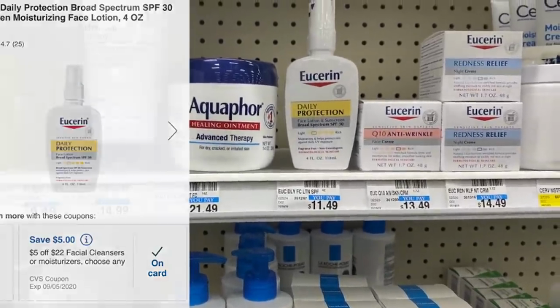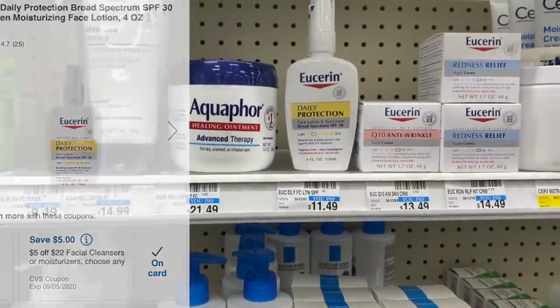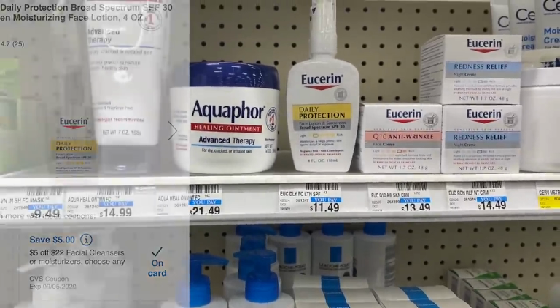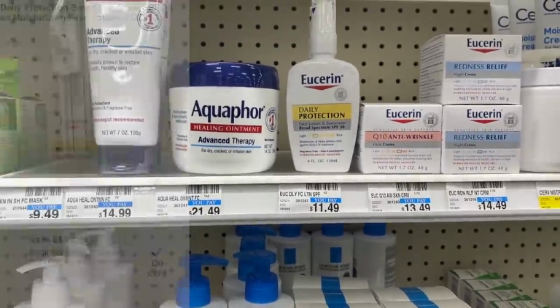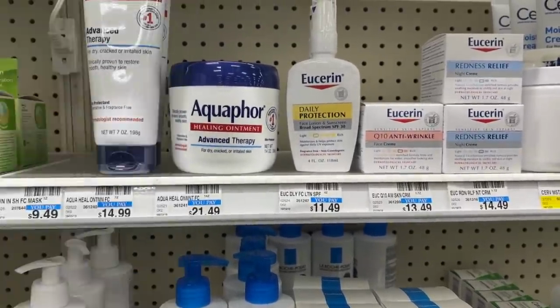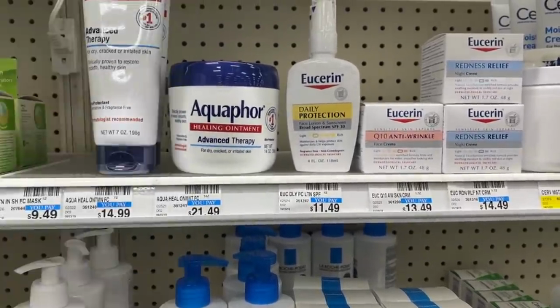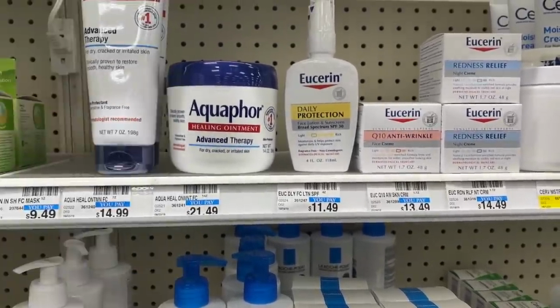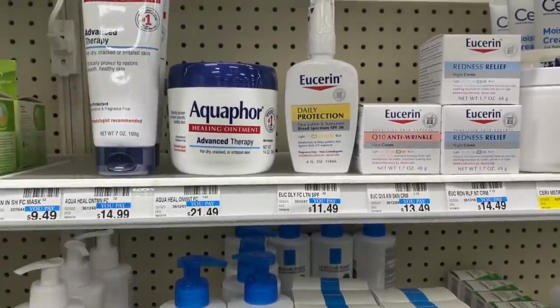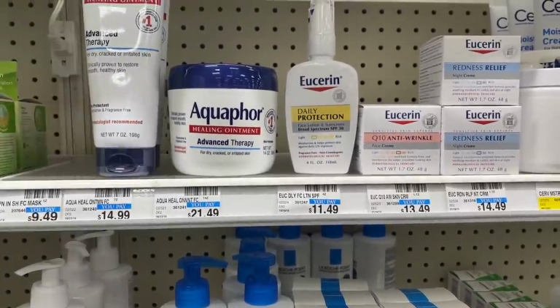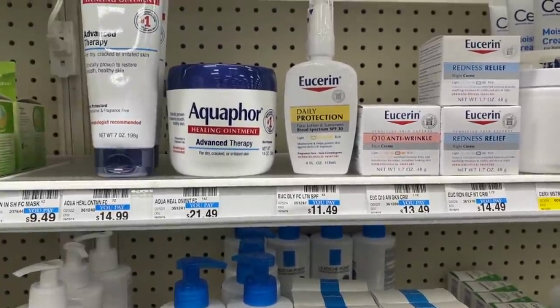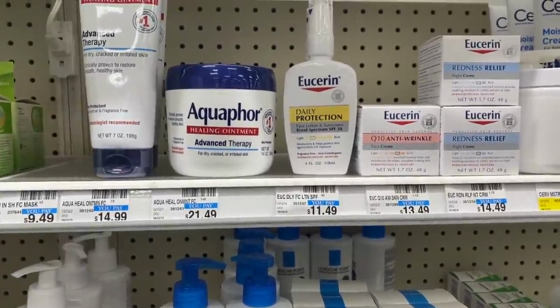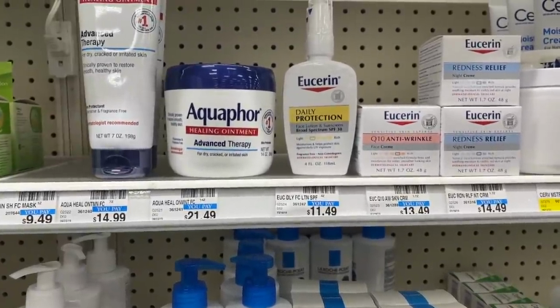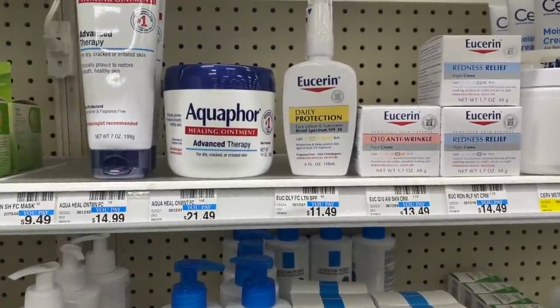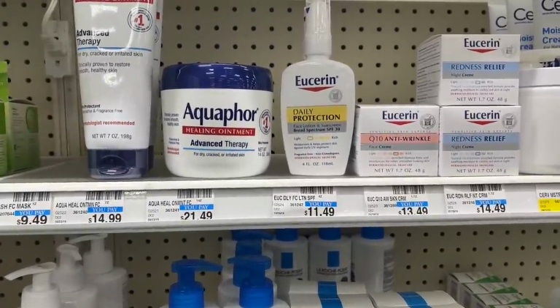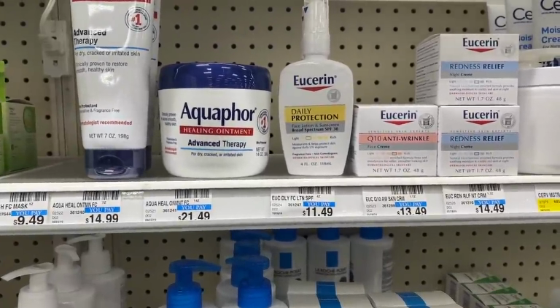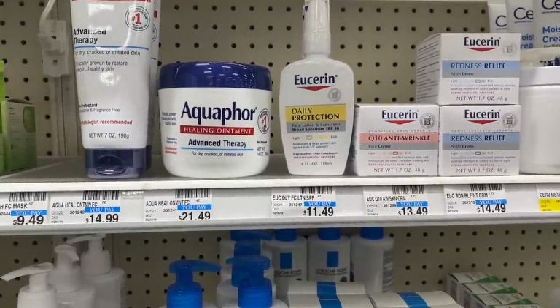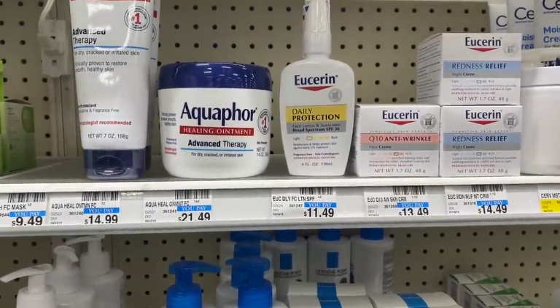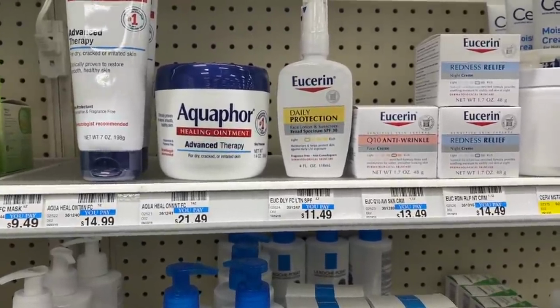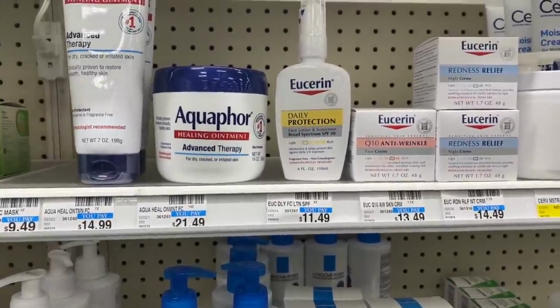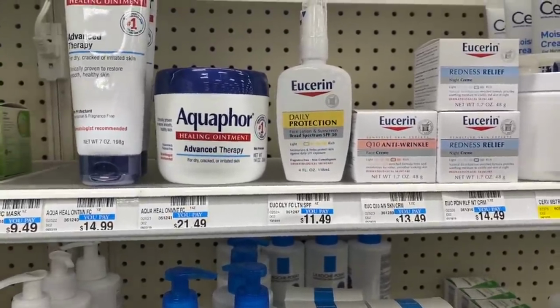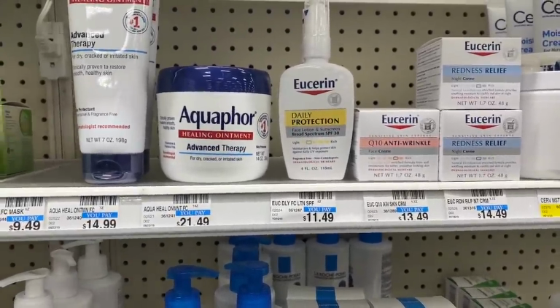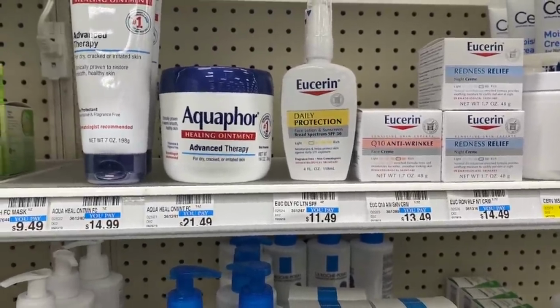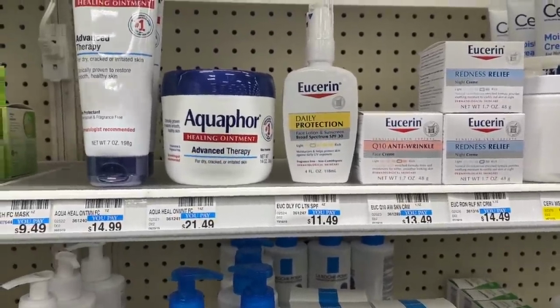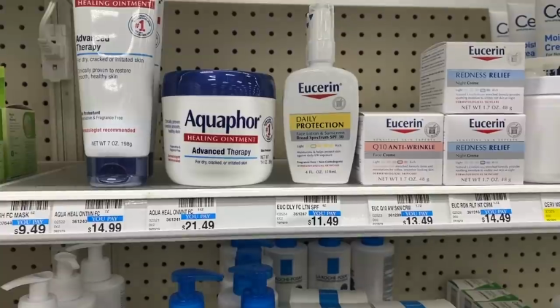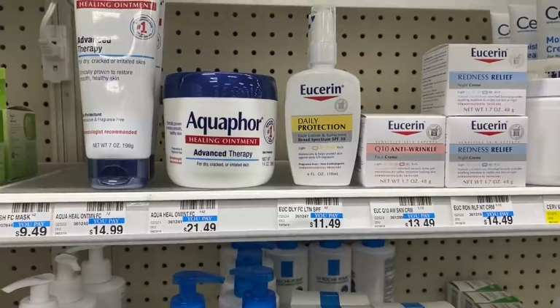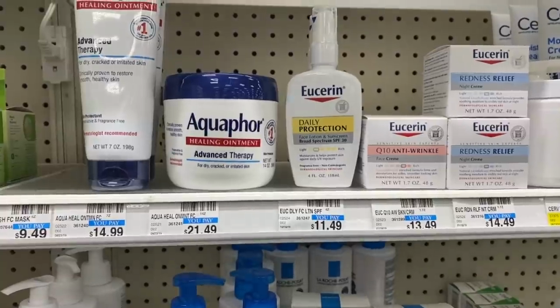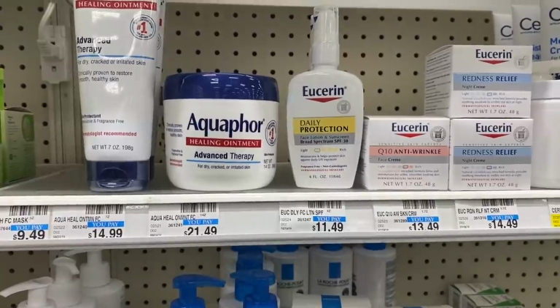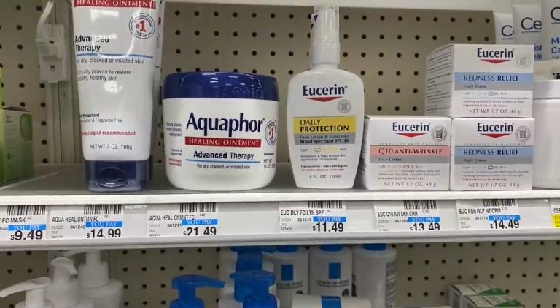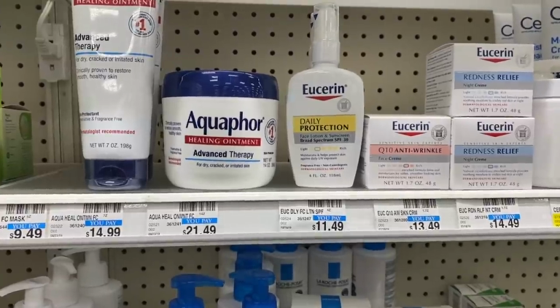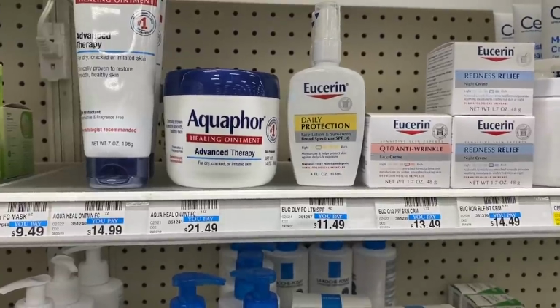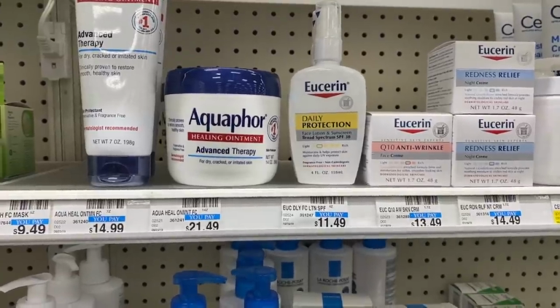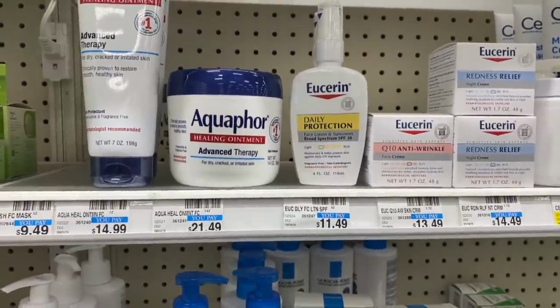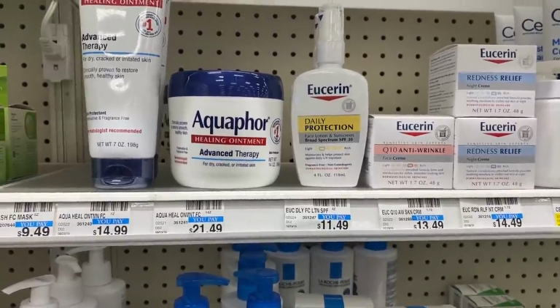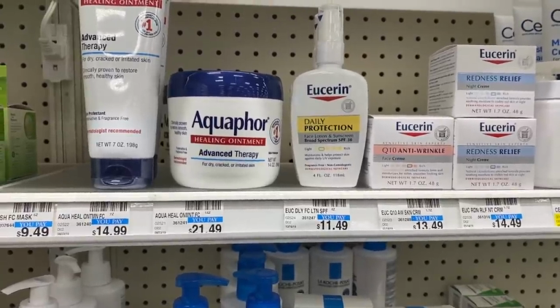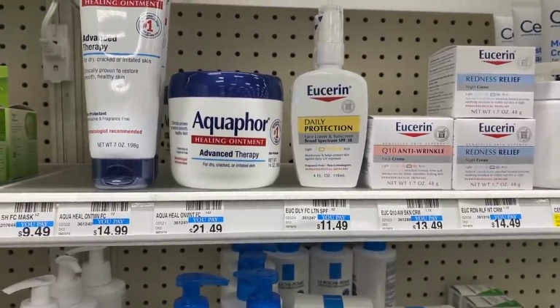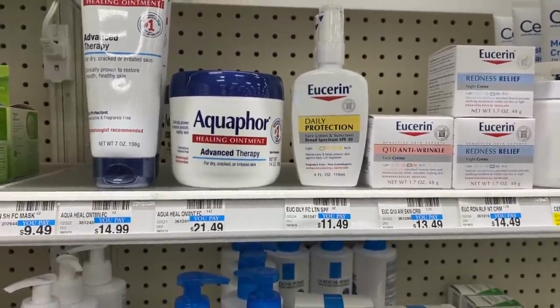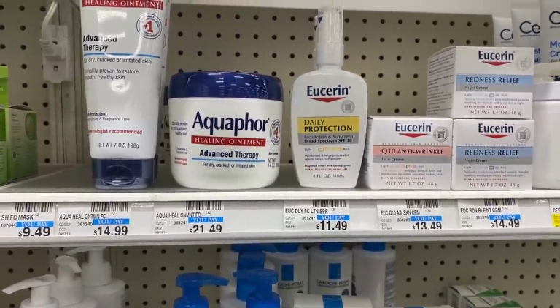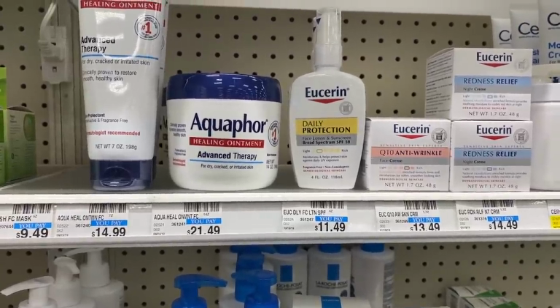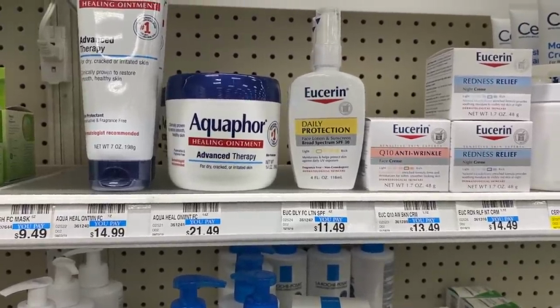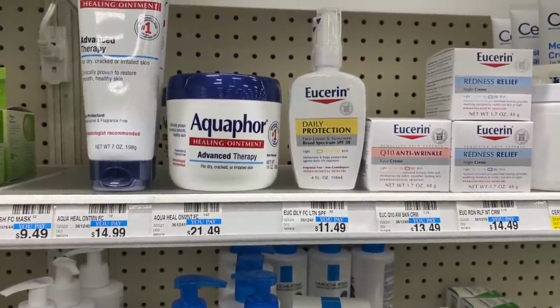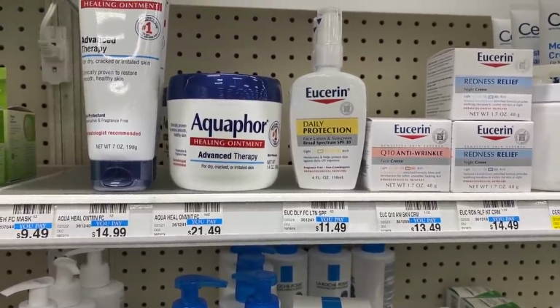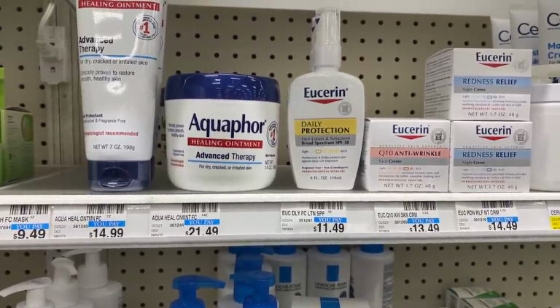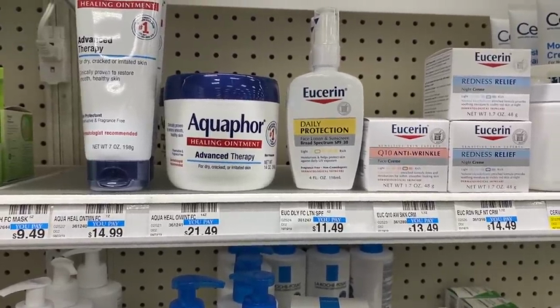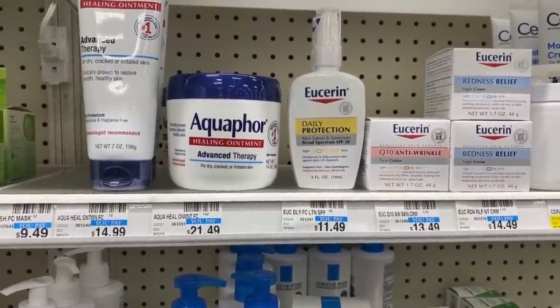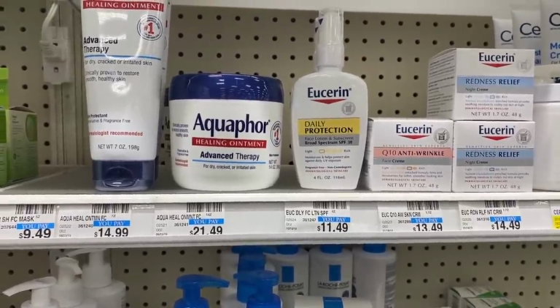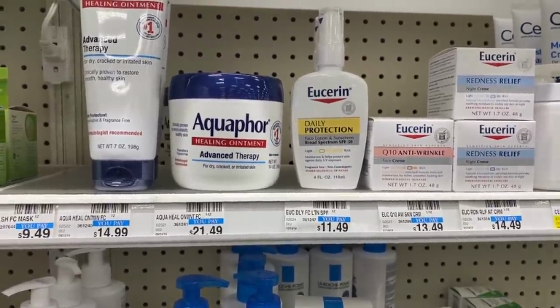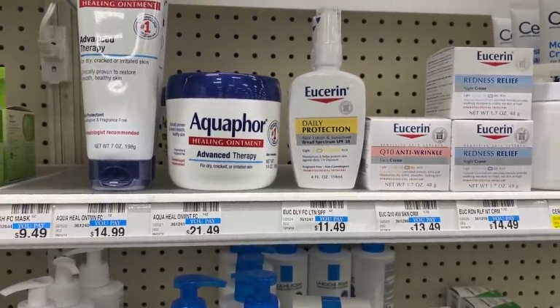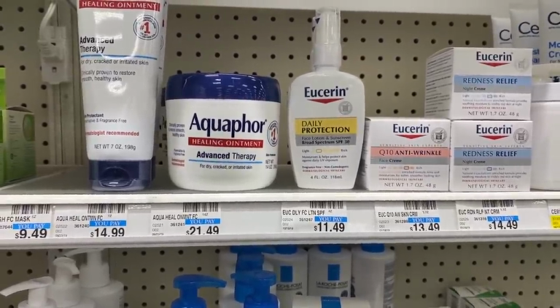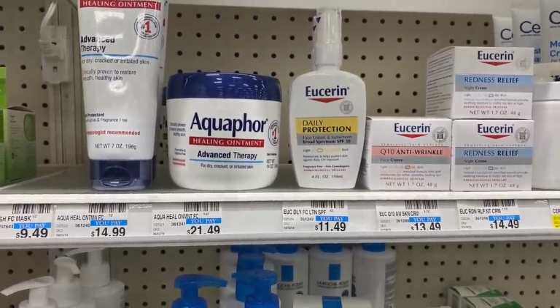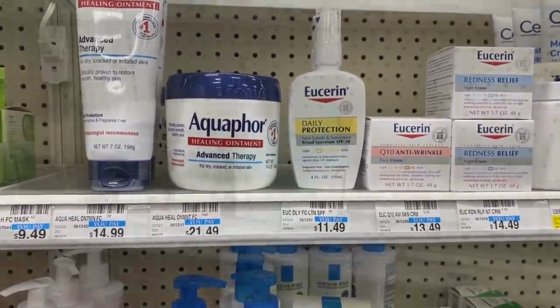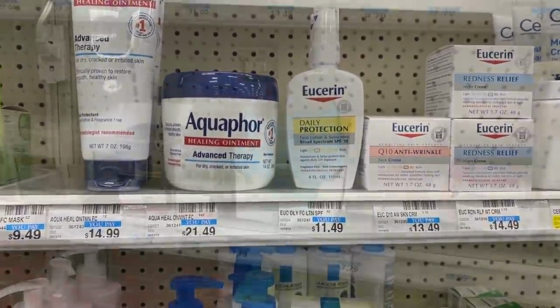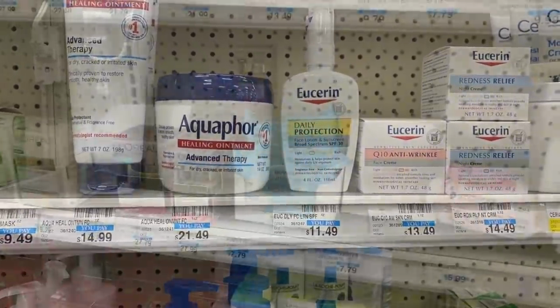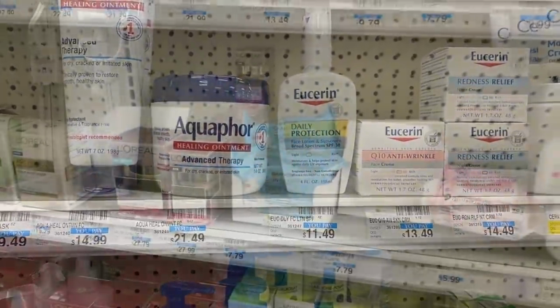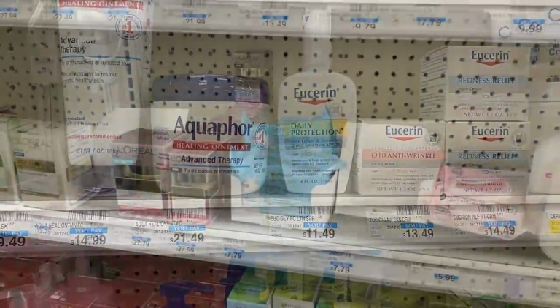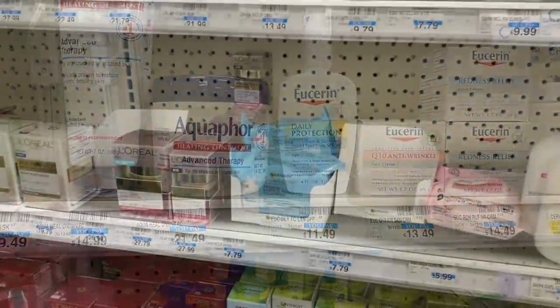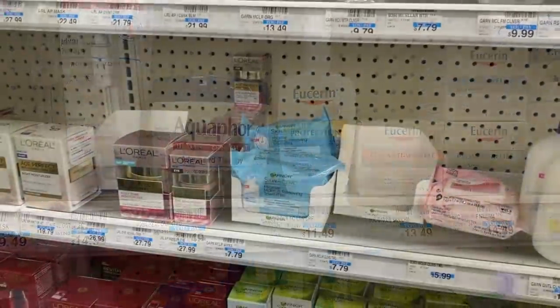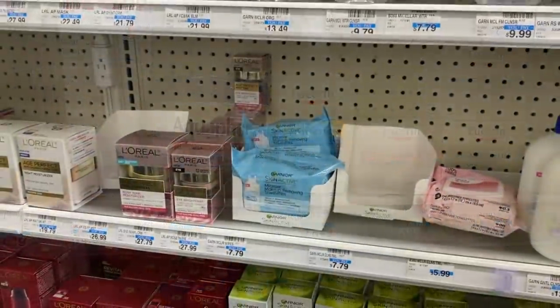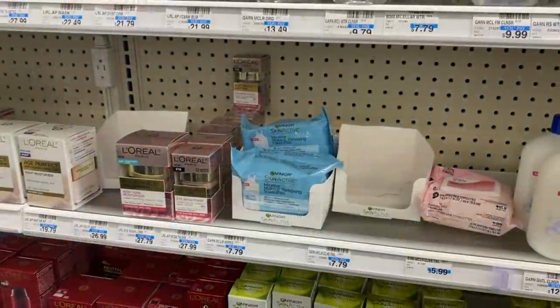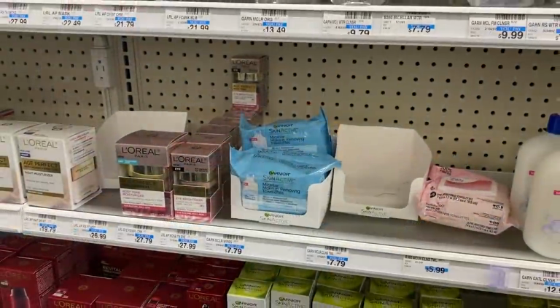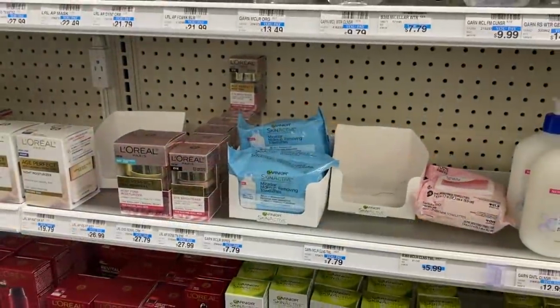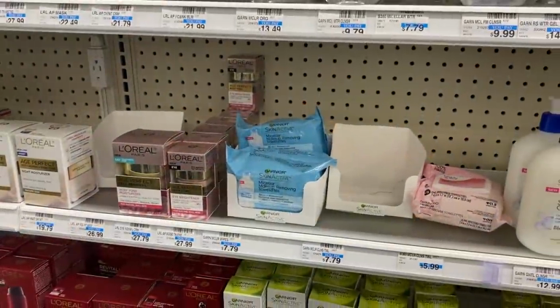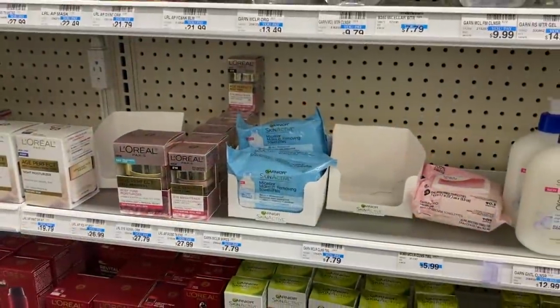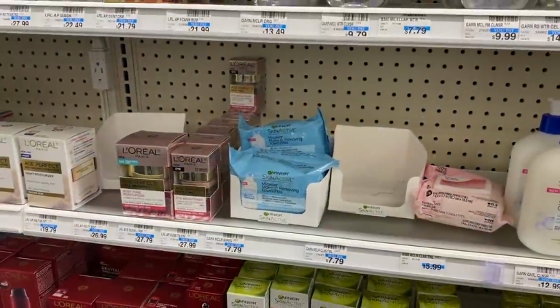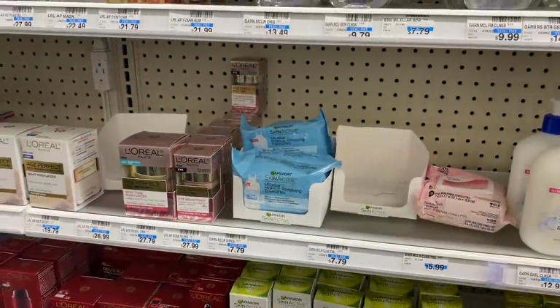I'm going to use two $3.50 off of one coupons and a five dollar off of $22 facial care CRT. I'll pay $10.98 out of pocket but then get back a $10 Extra Care Buck, making these just 49 cents each.